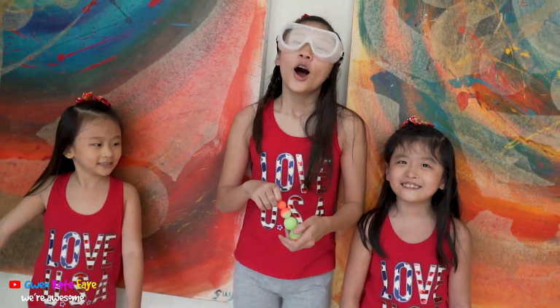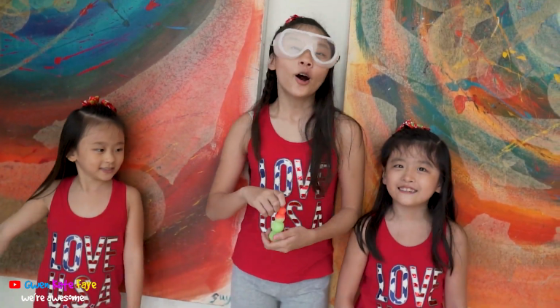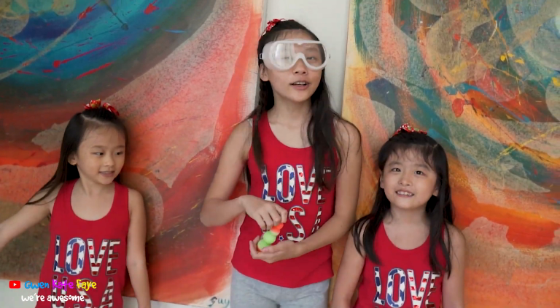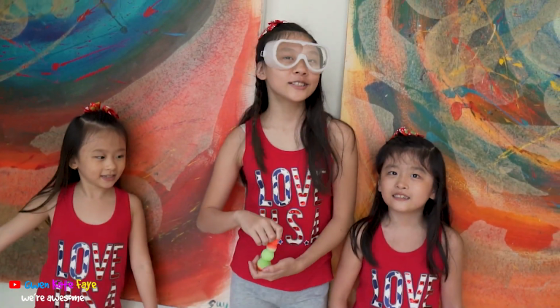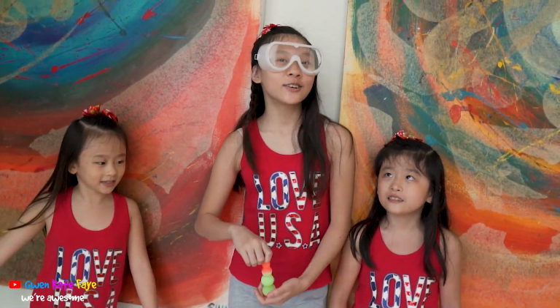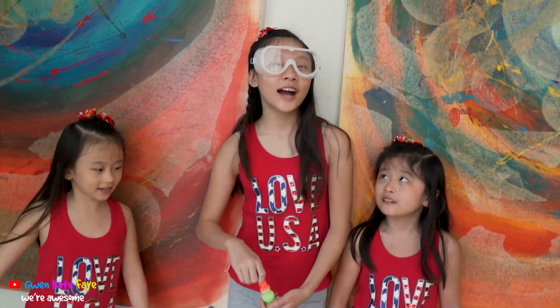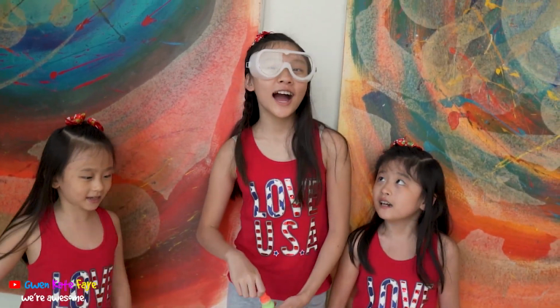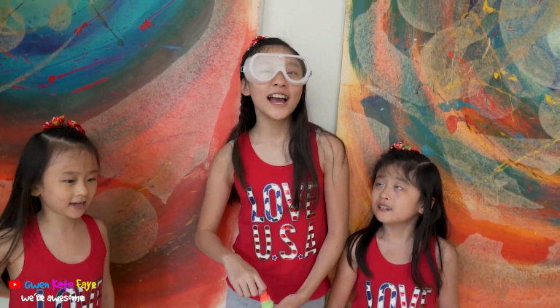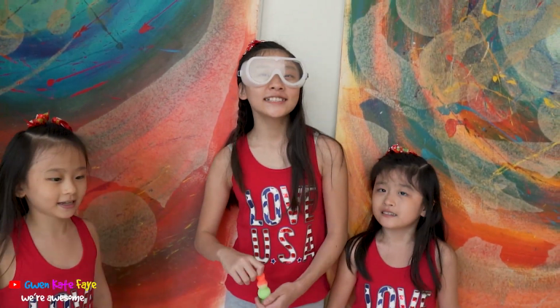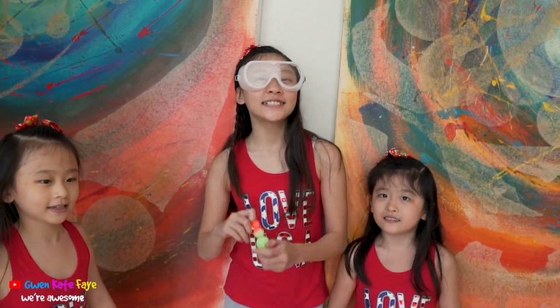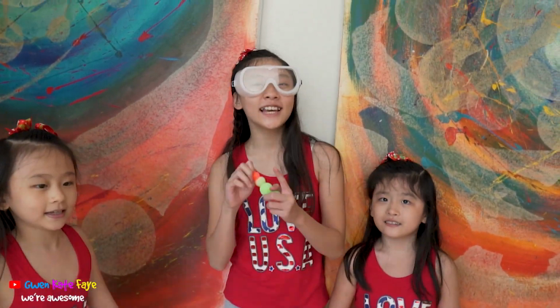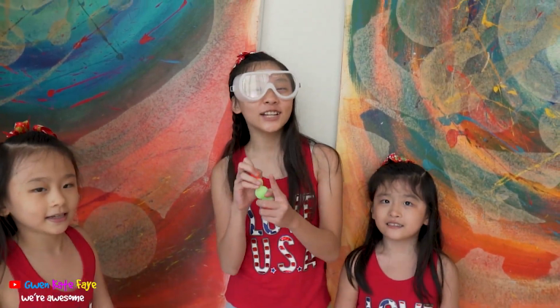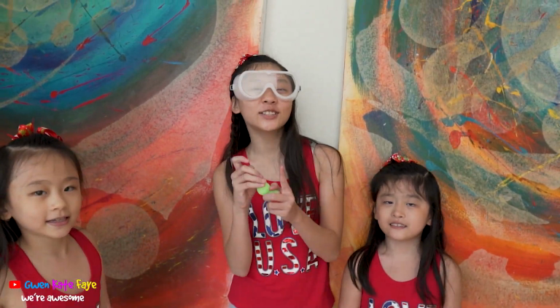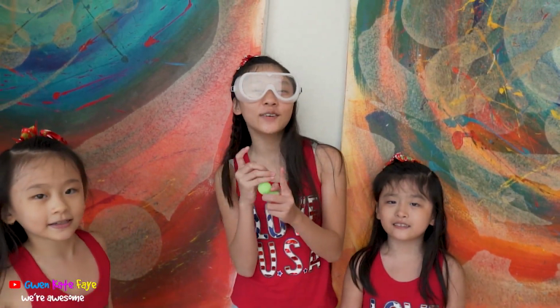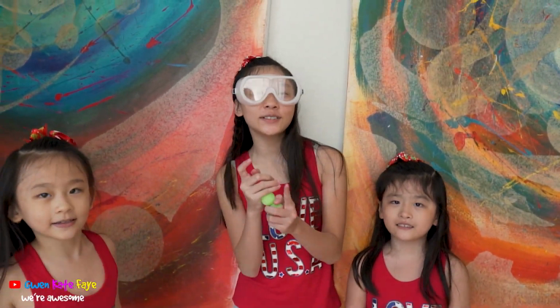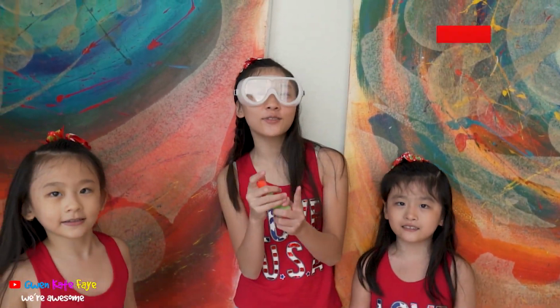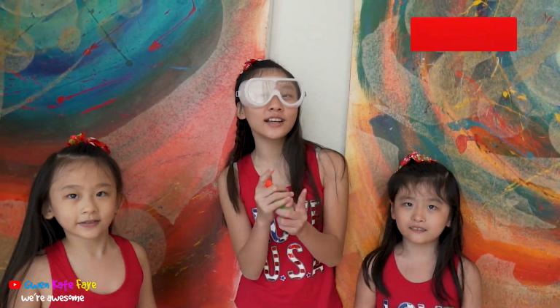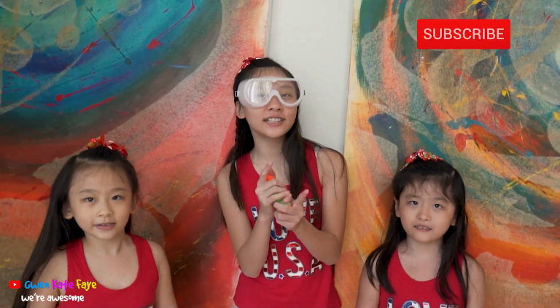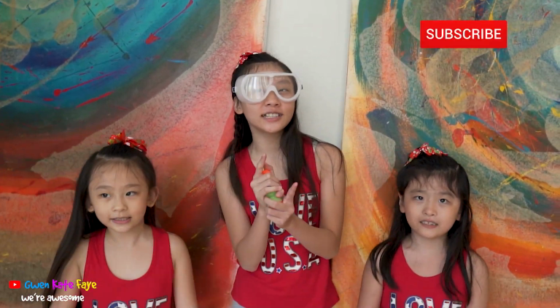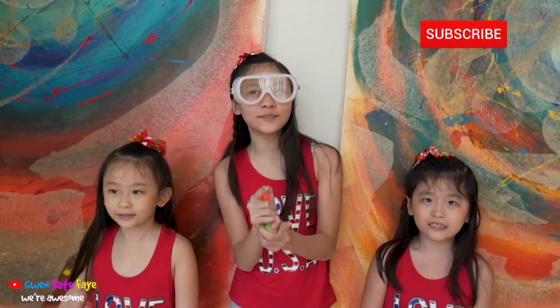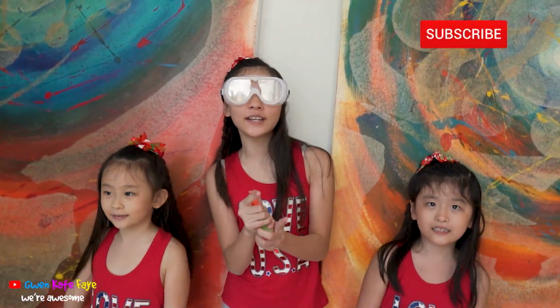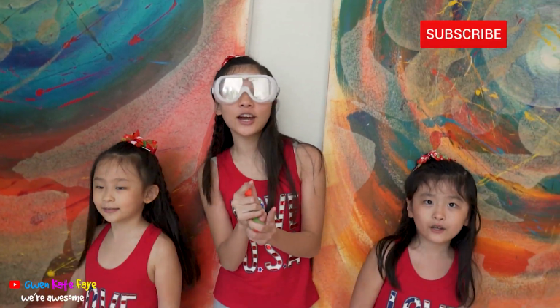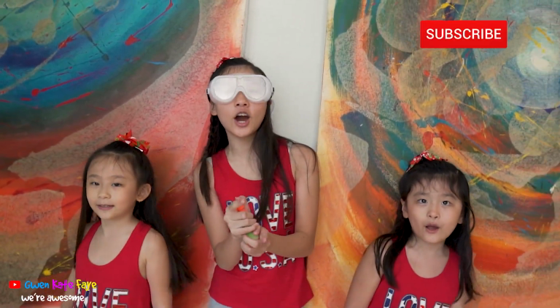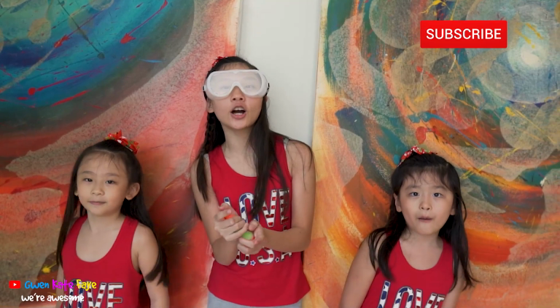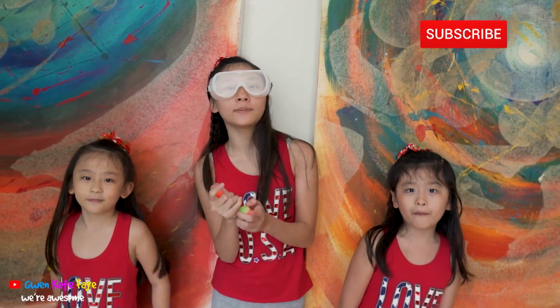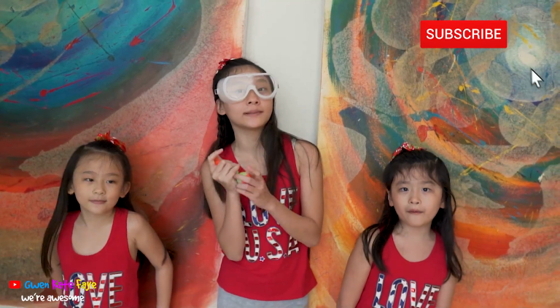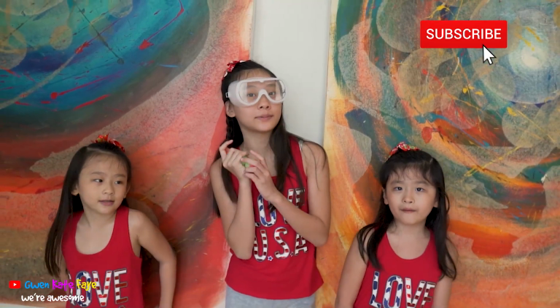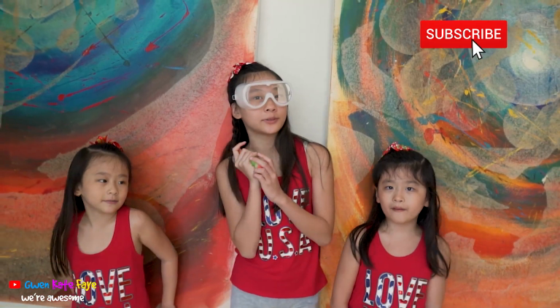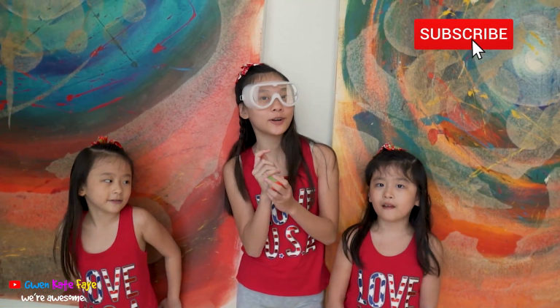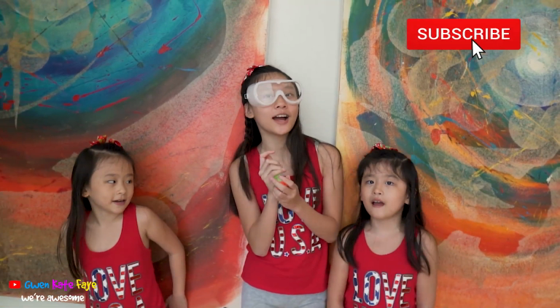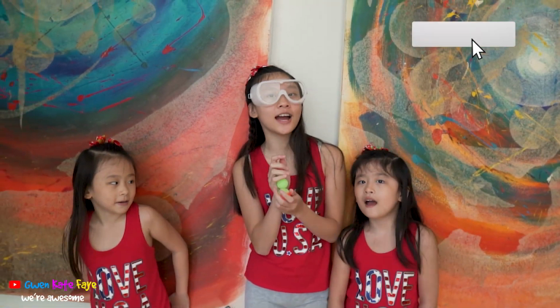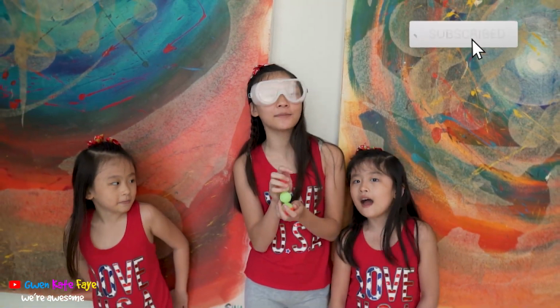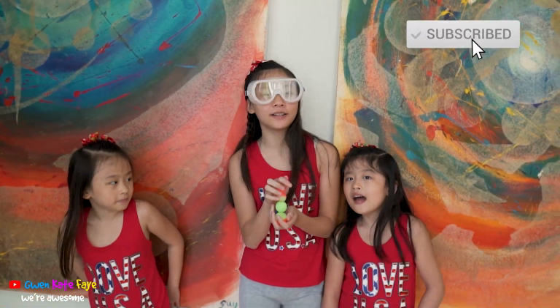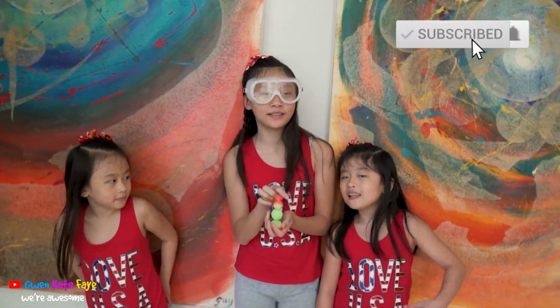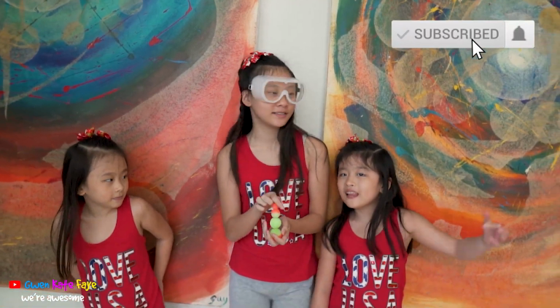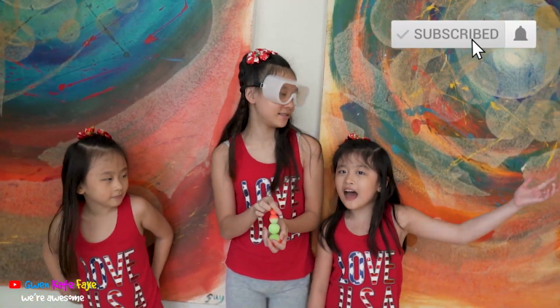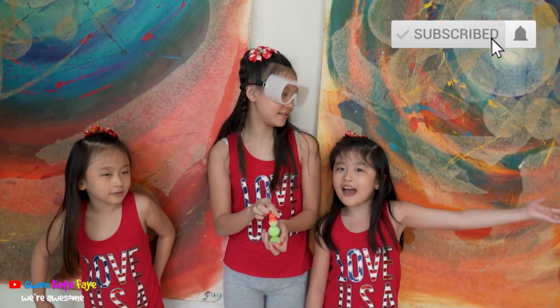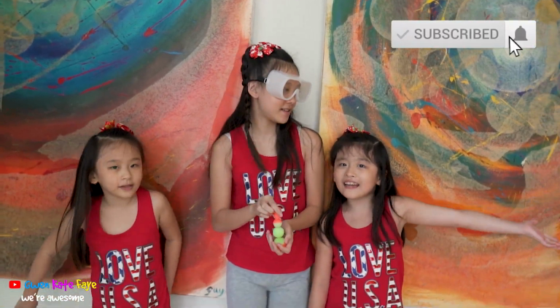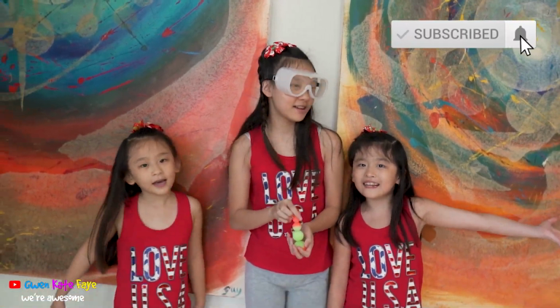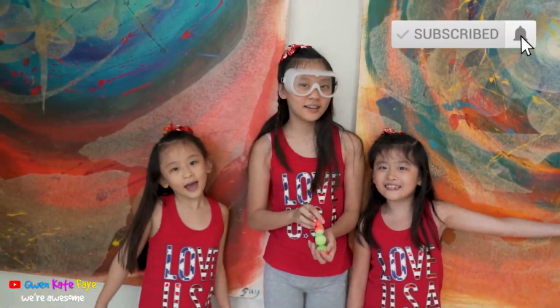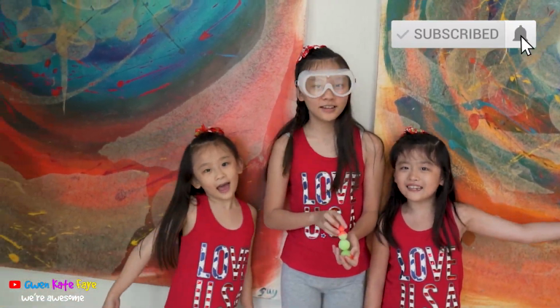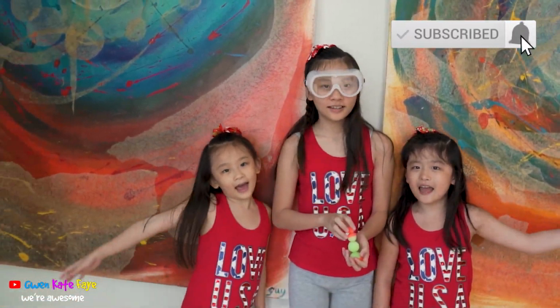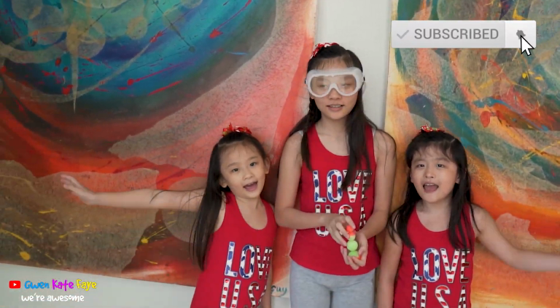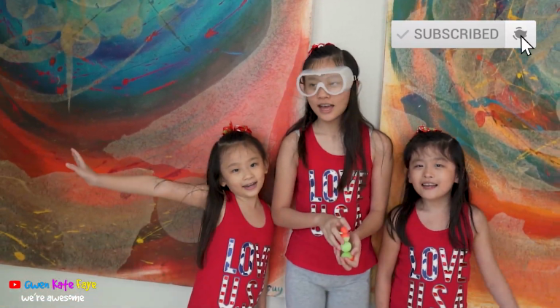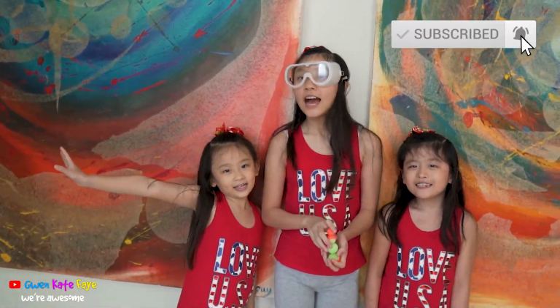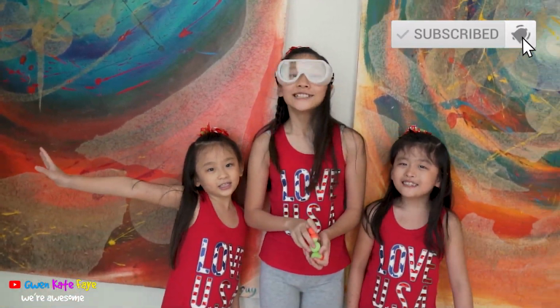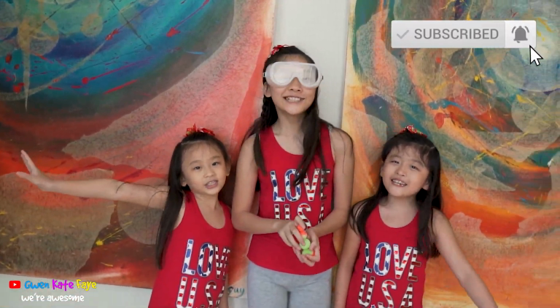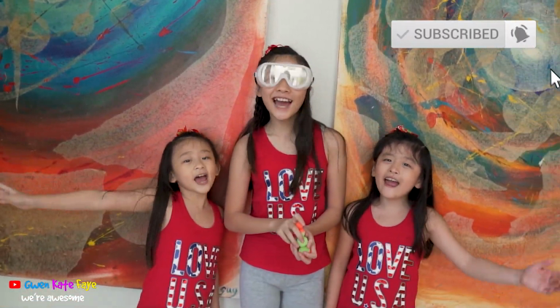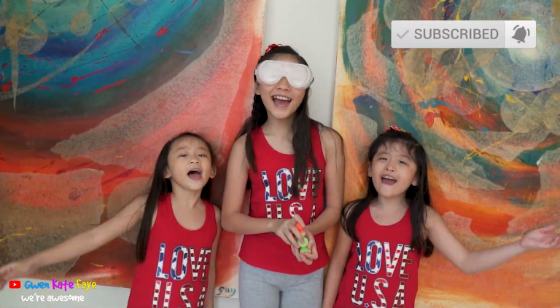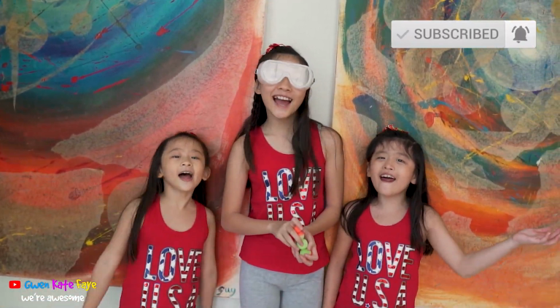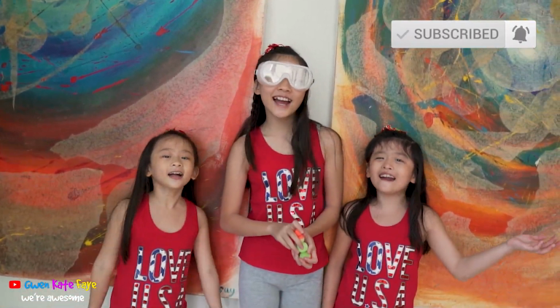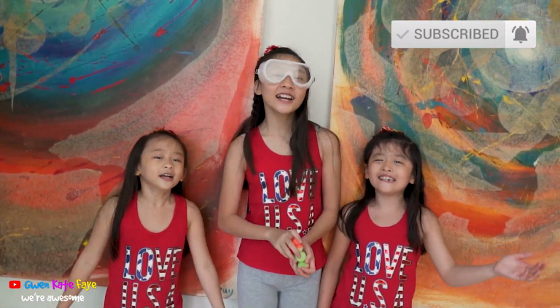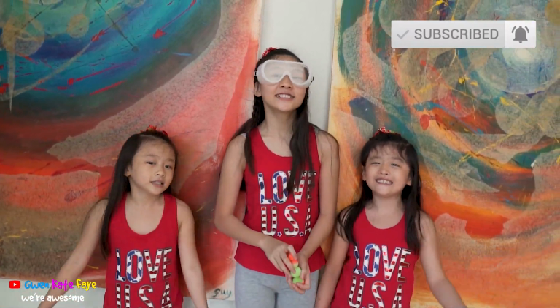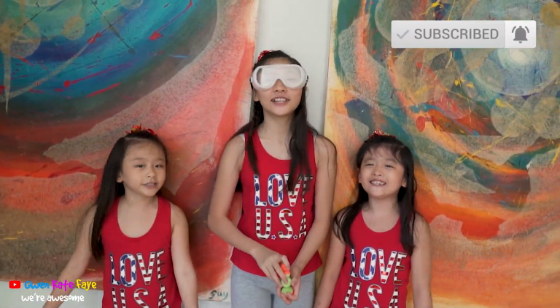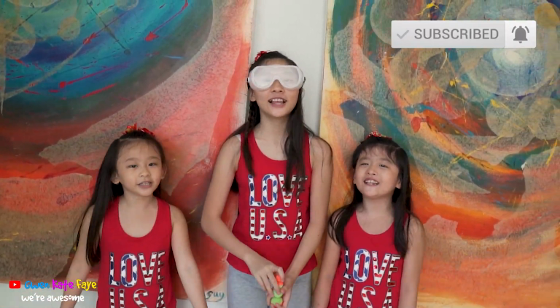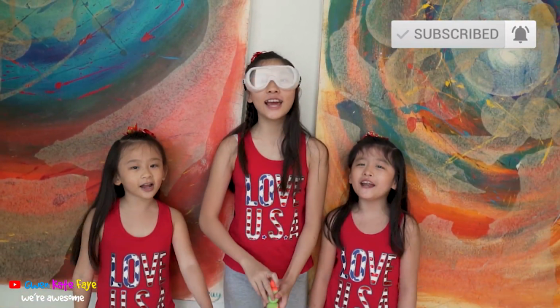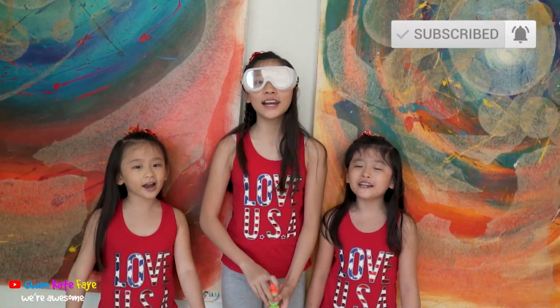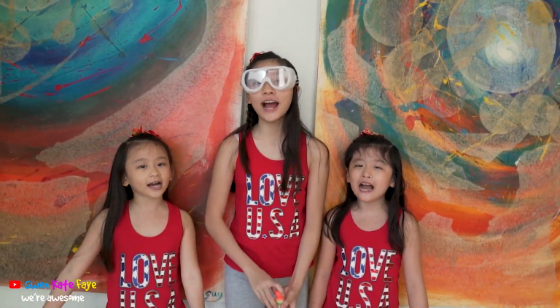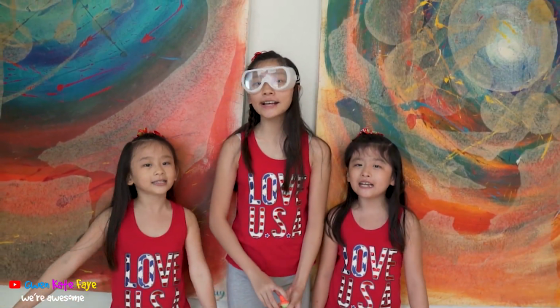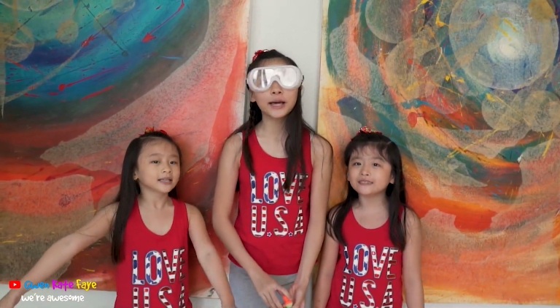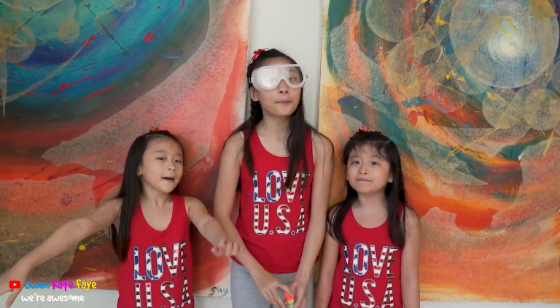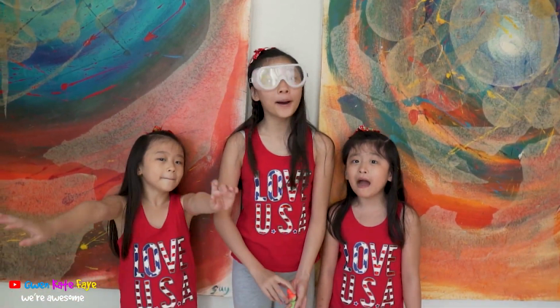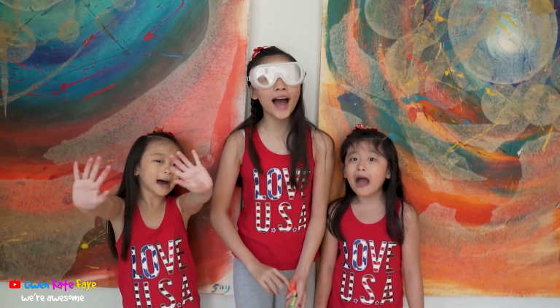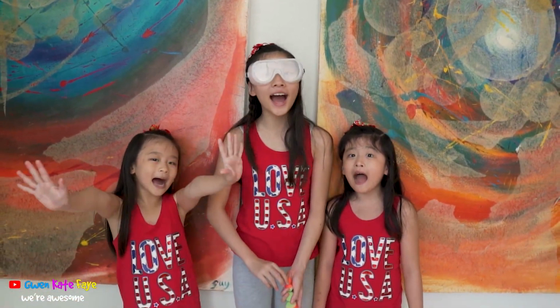So I guess this toy is not that bad — we can learn about launching and it's really cool, right? Okay guys, thank you so much for watching this video — subscribe, like, and share. See you later guys, bye!